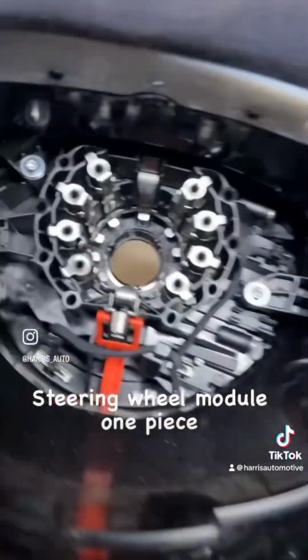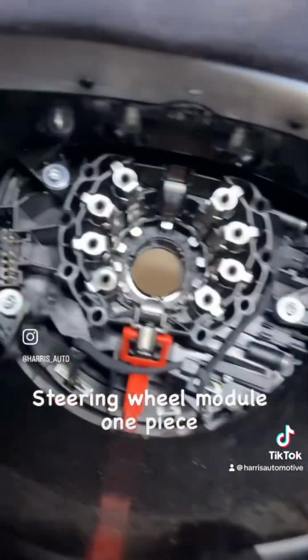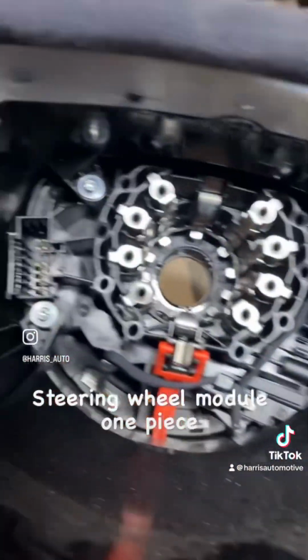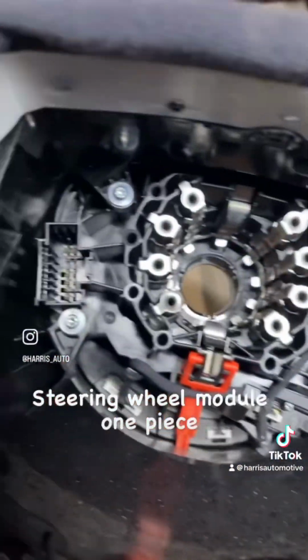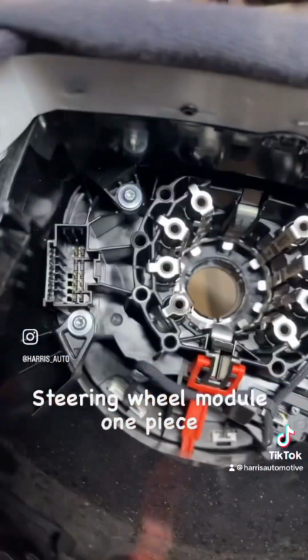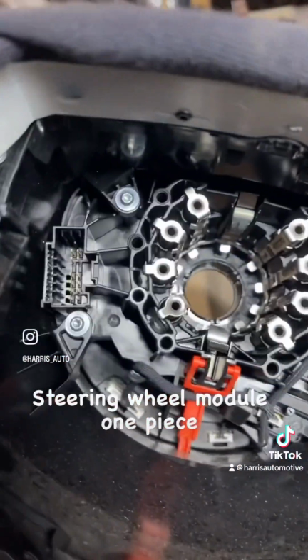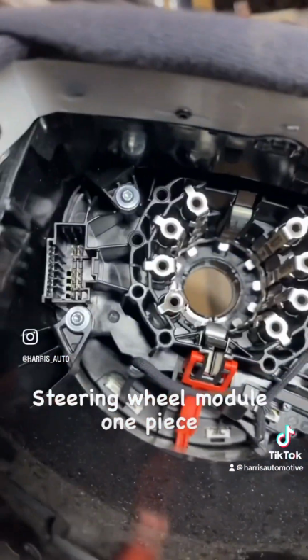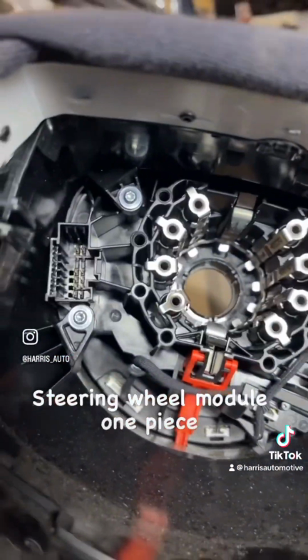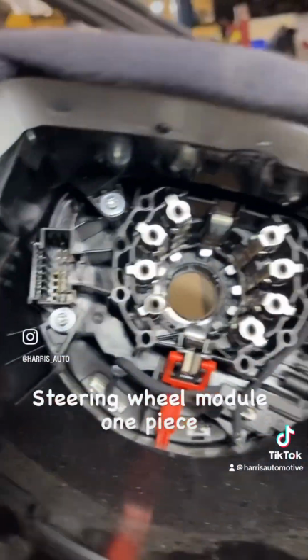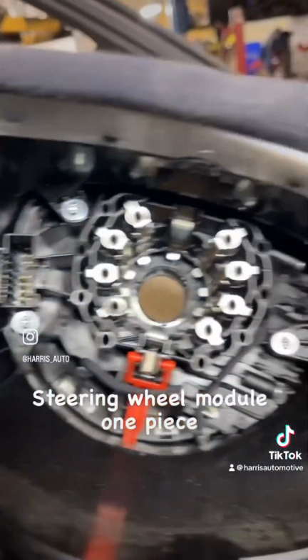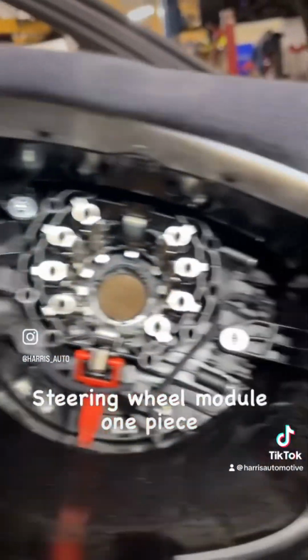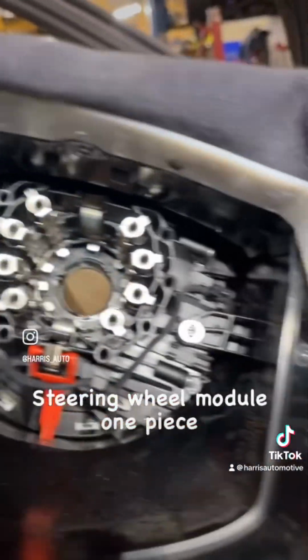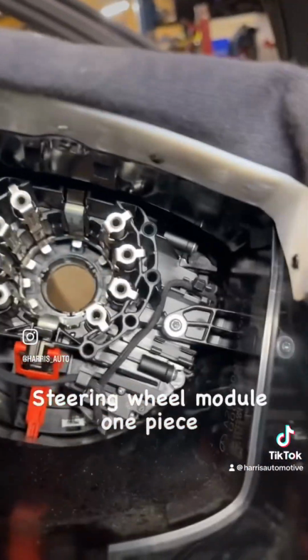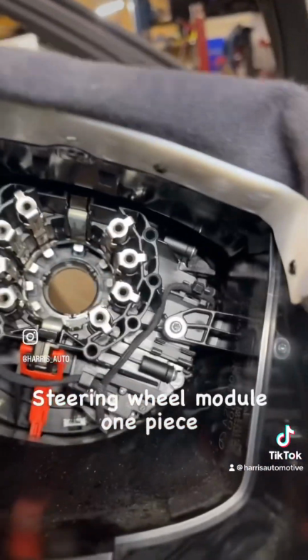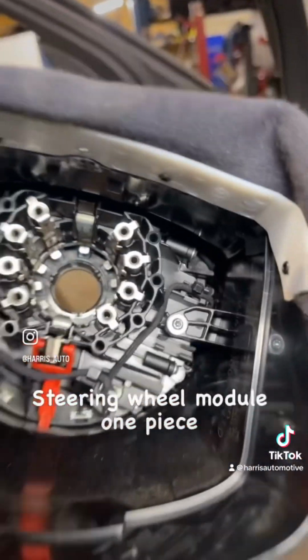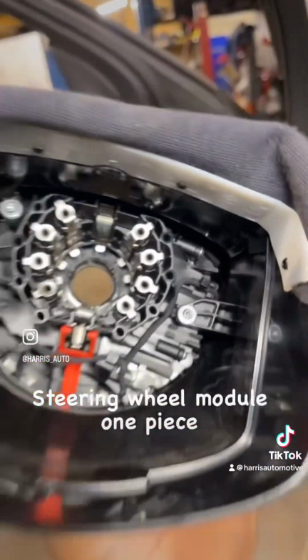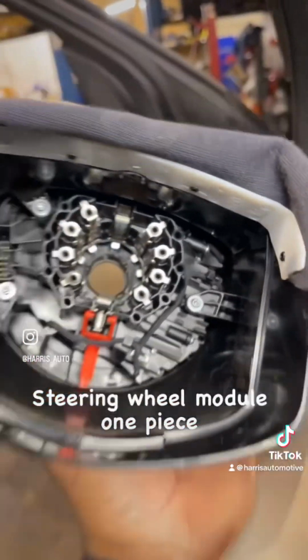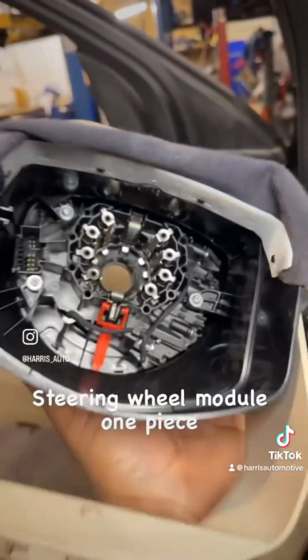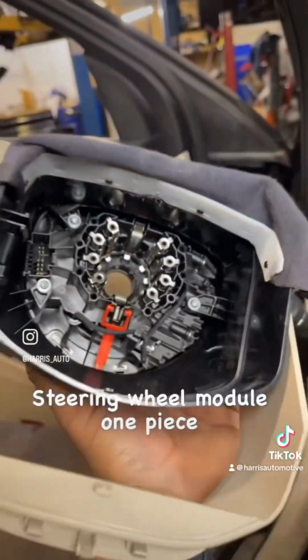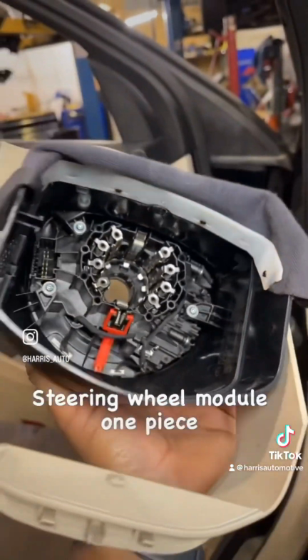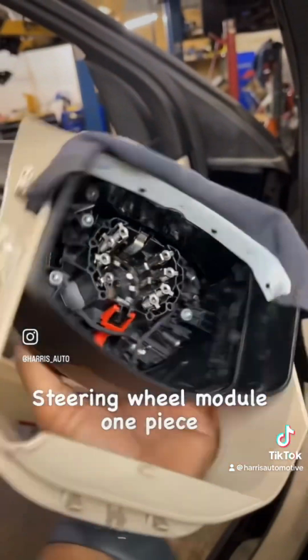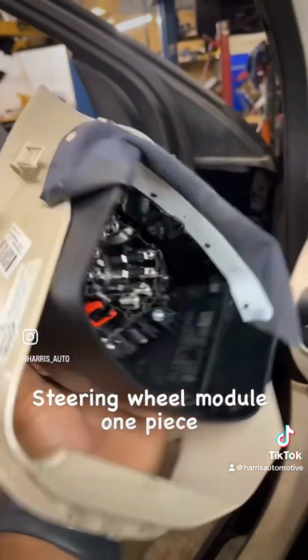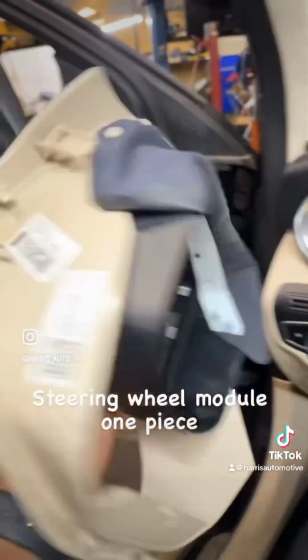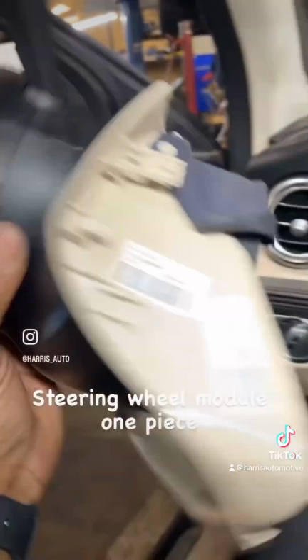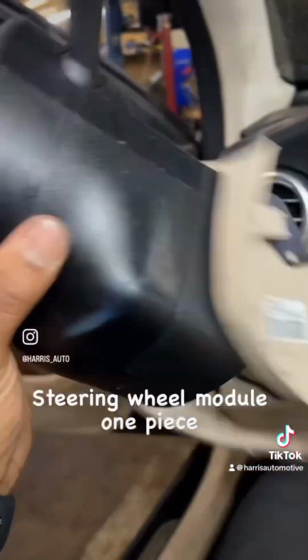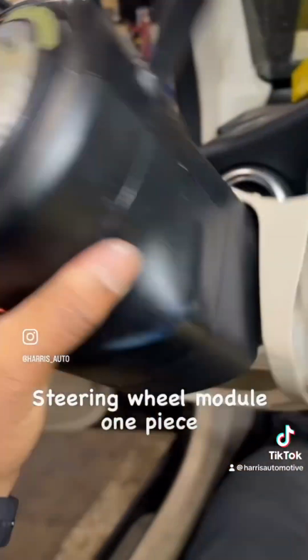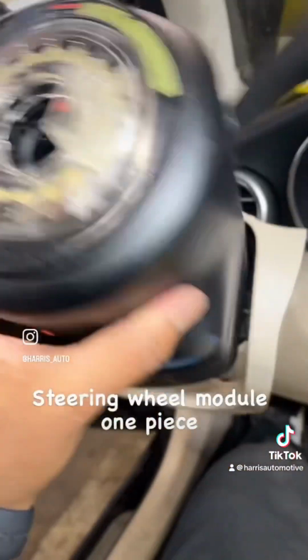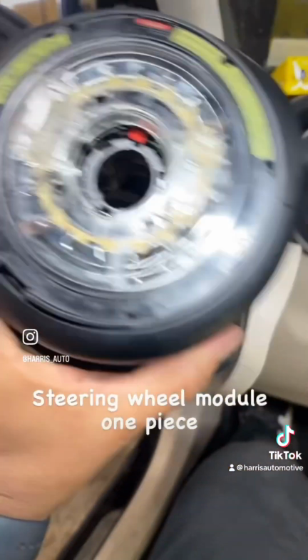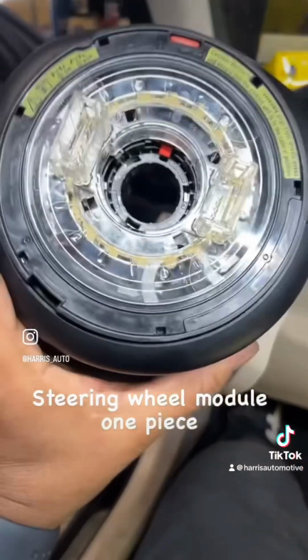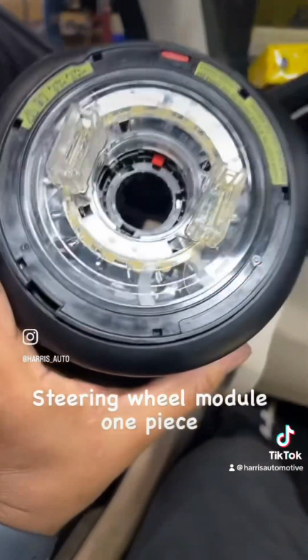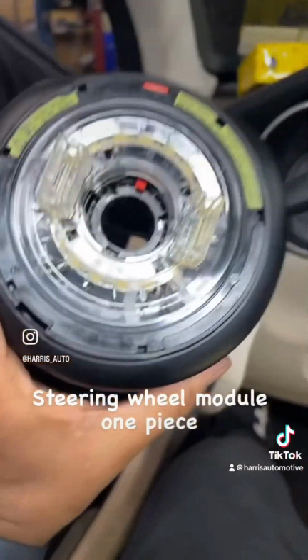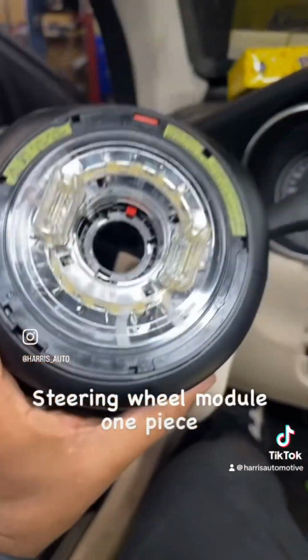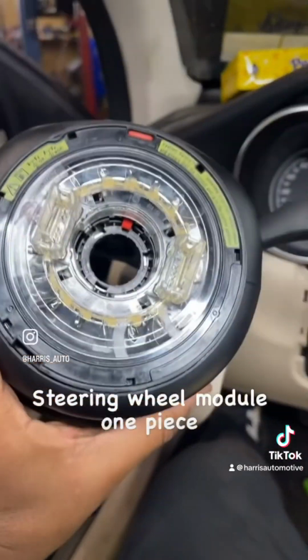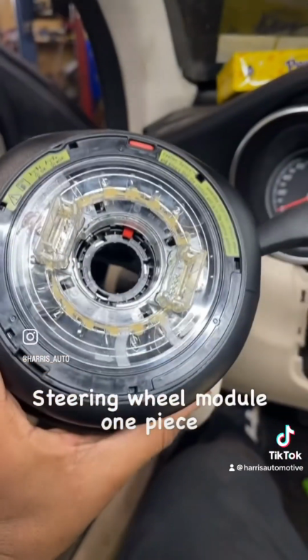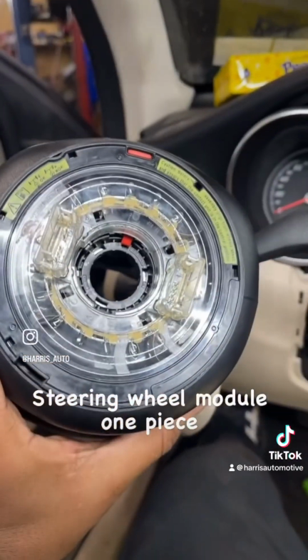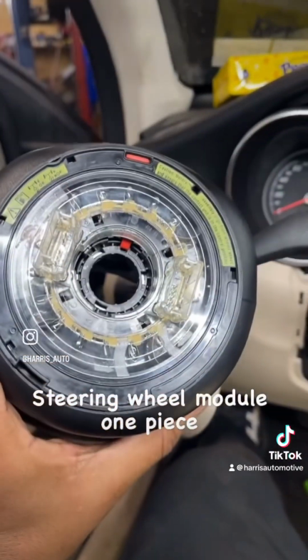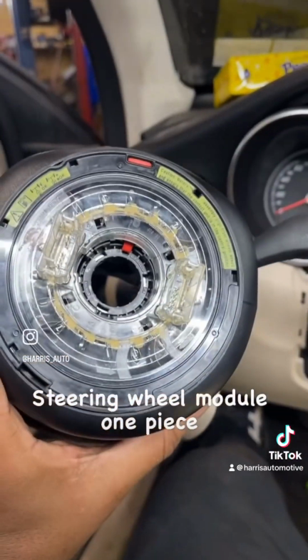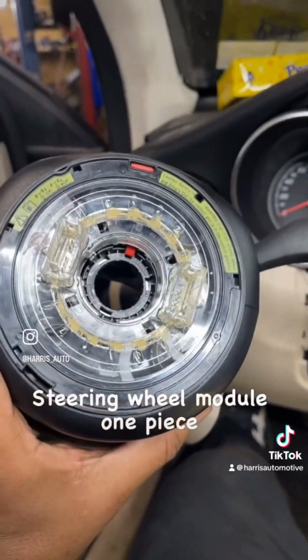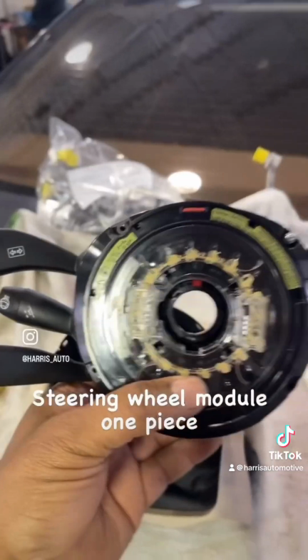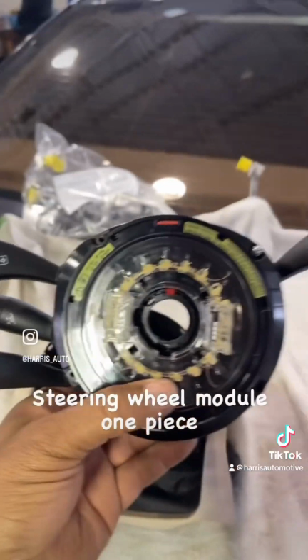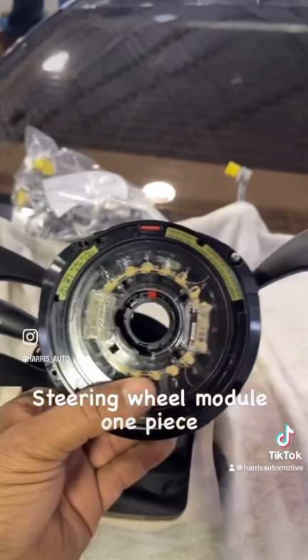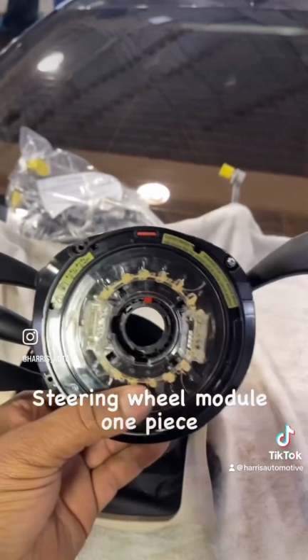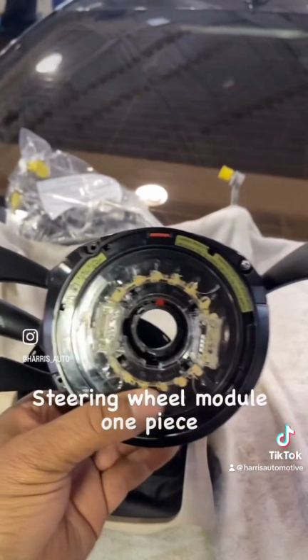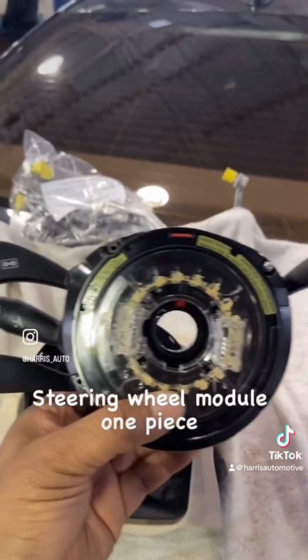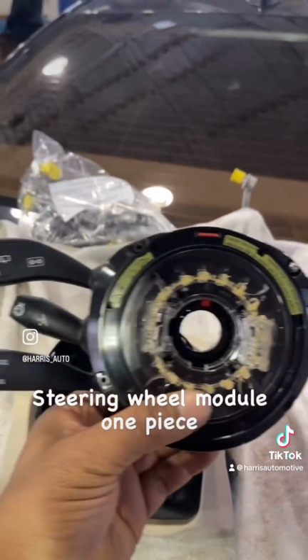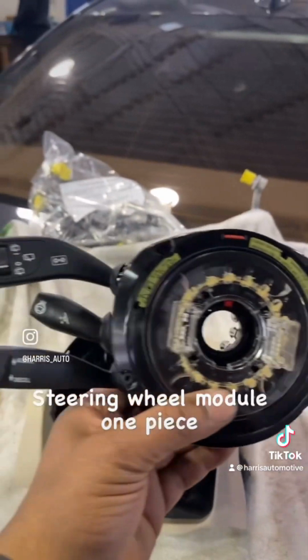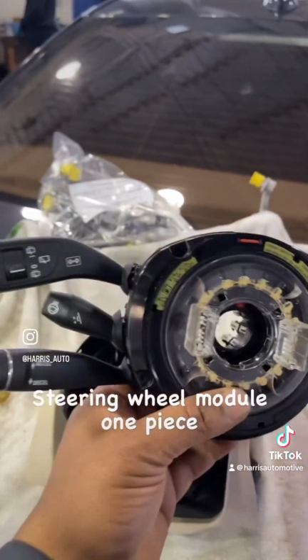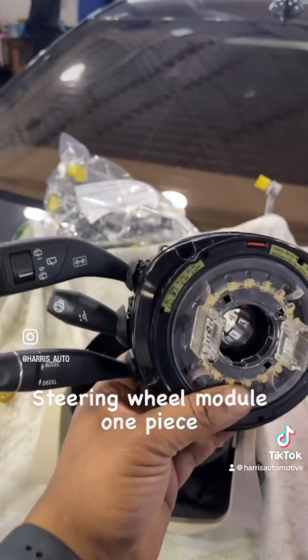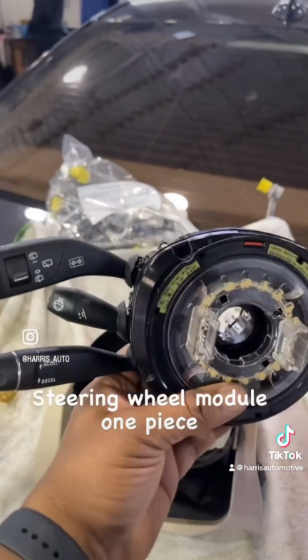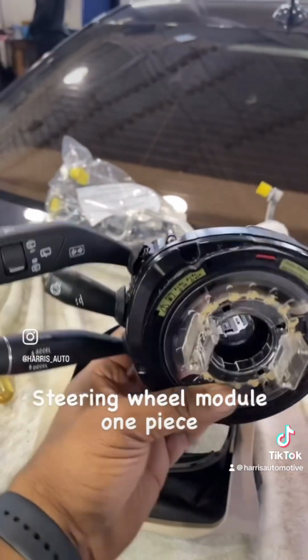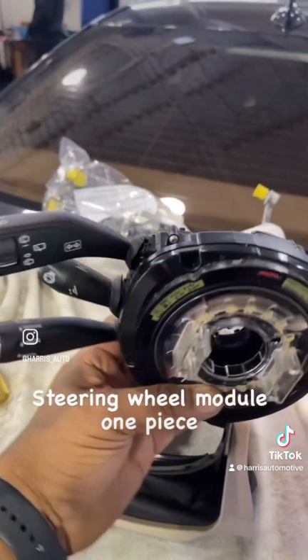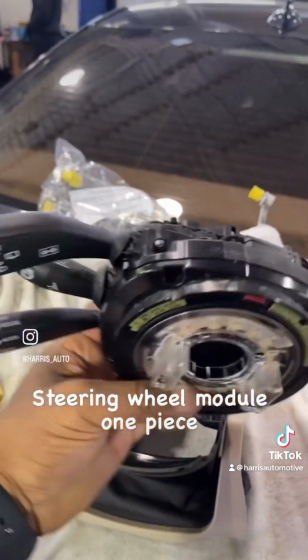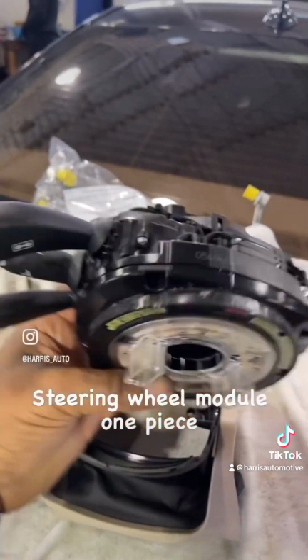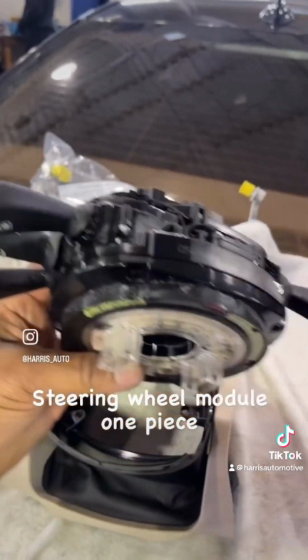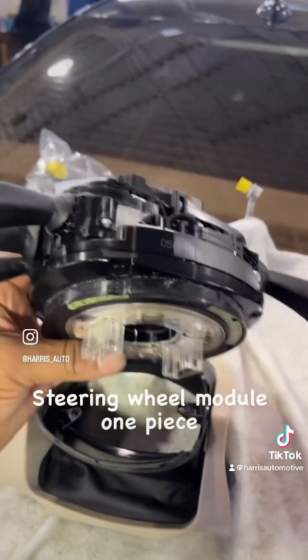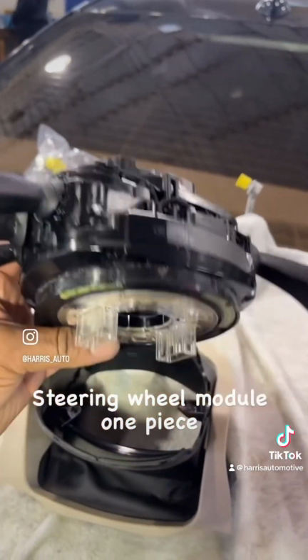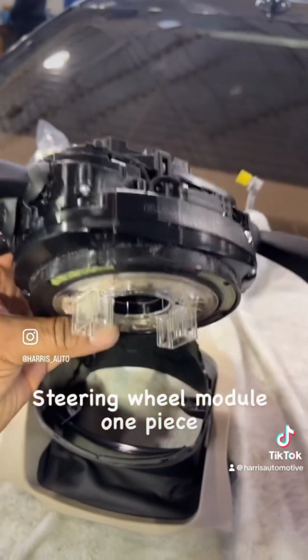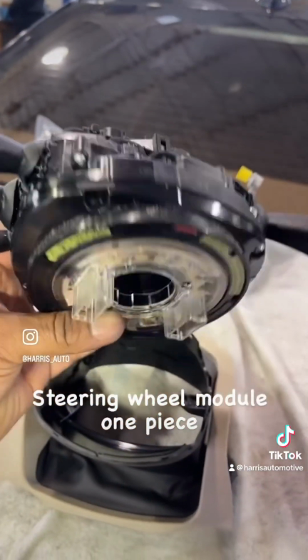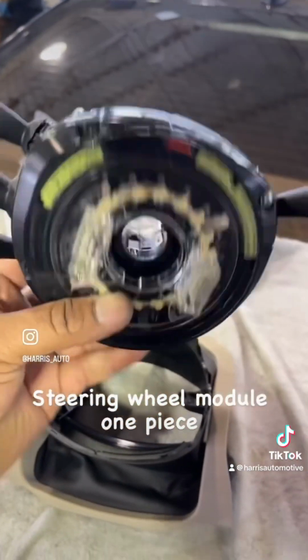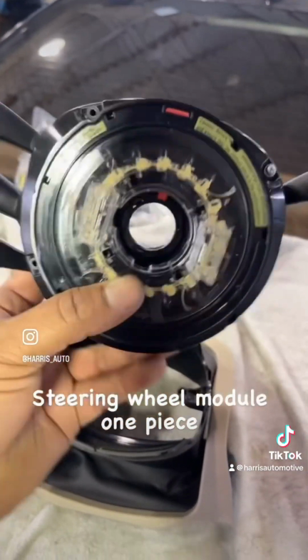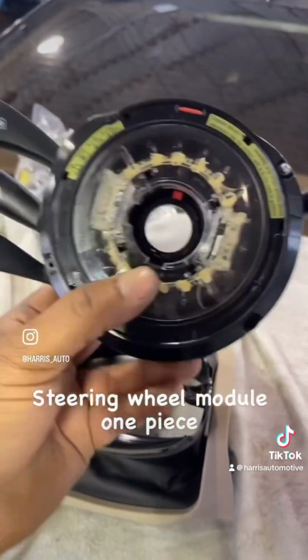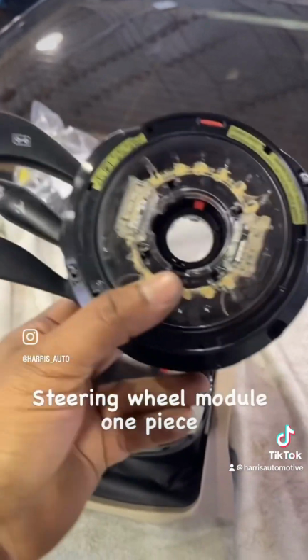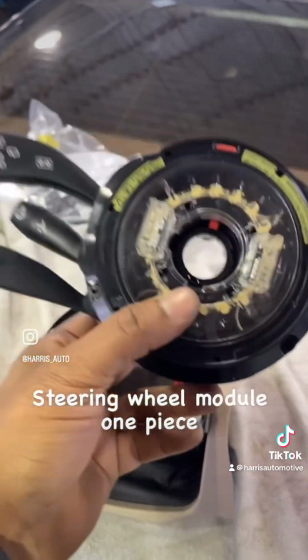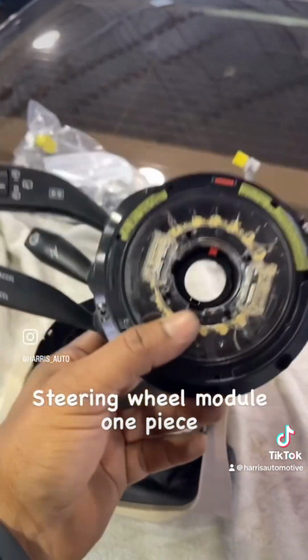Let's just get it apart — we got a few screws back here. Okay, it comes out one piece. Come back for part two.